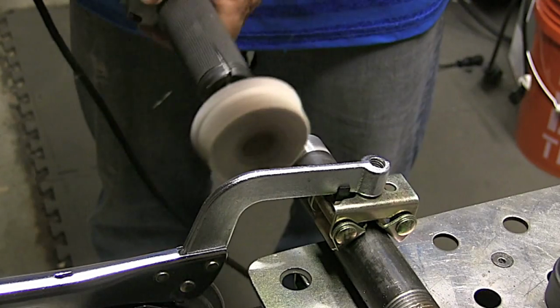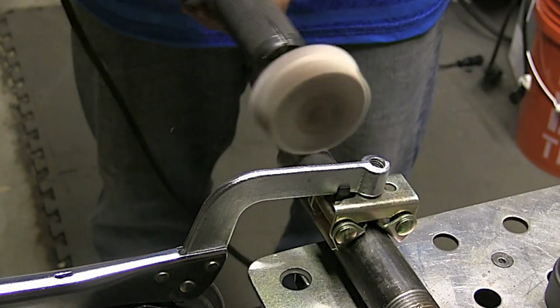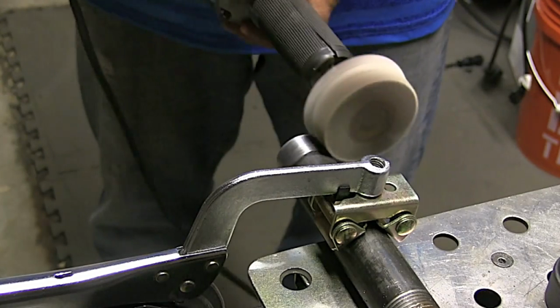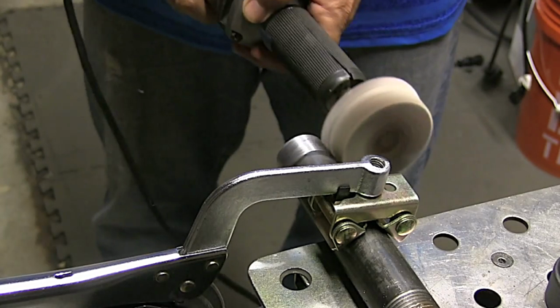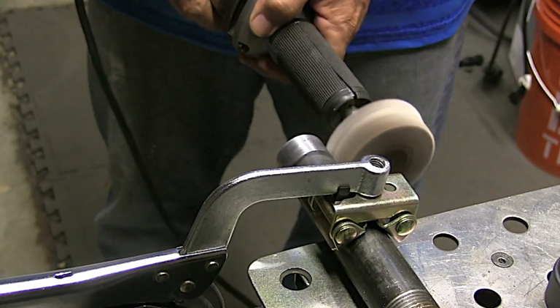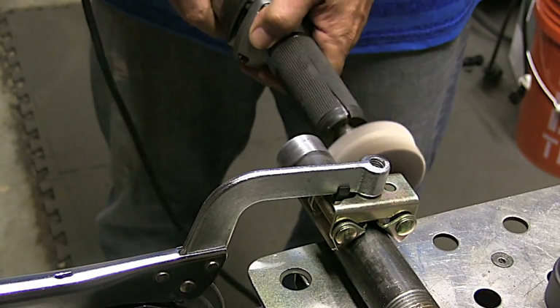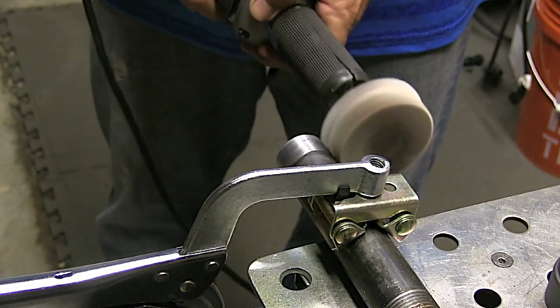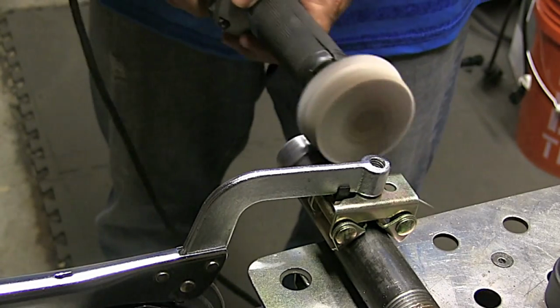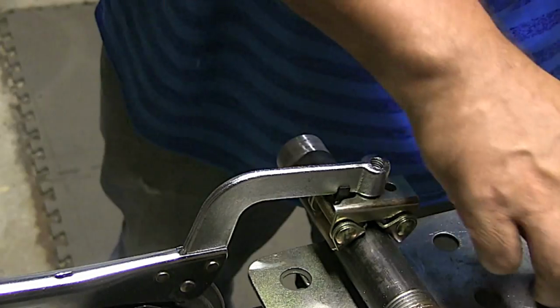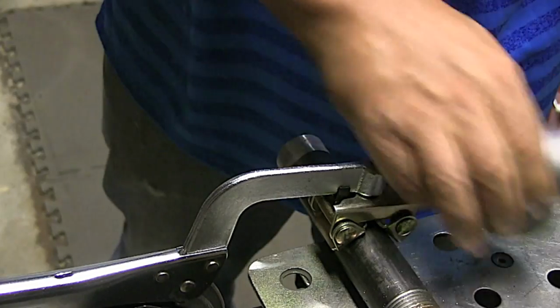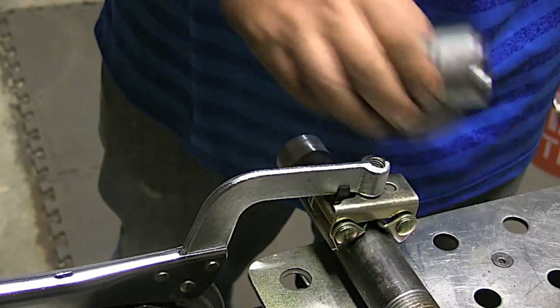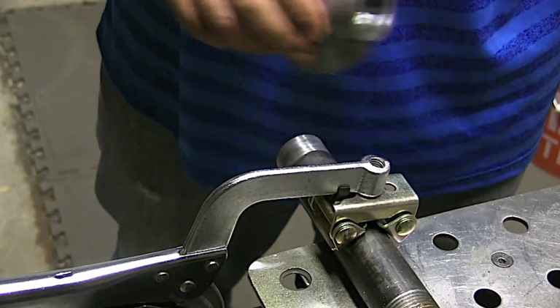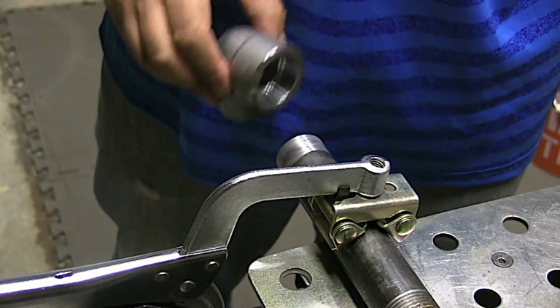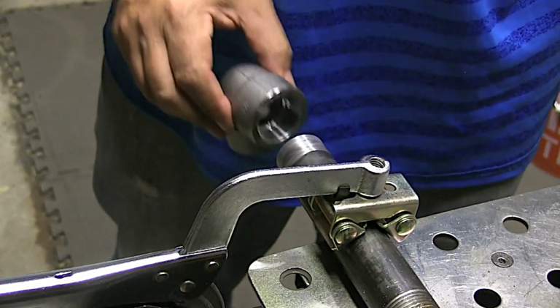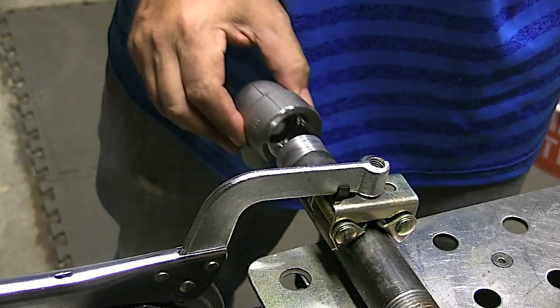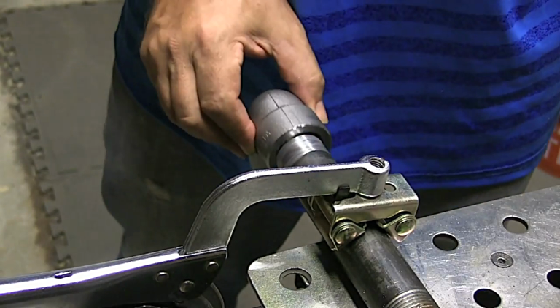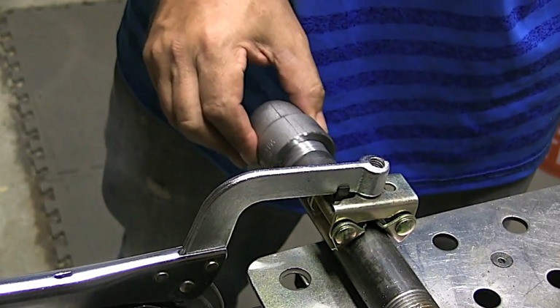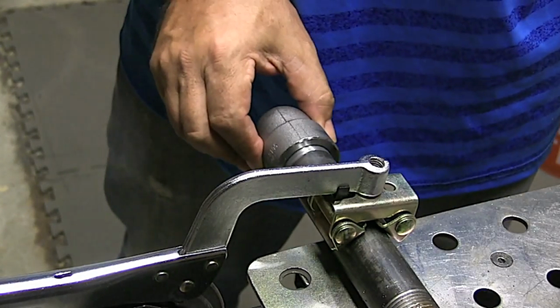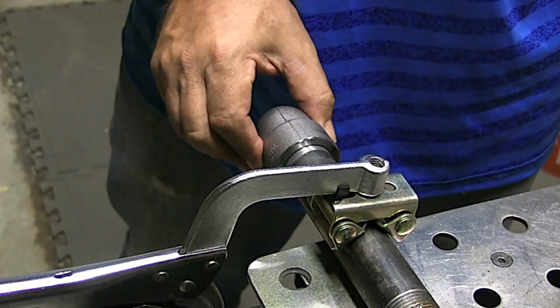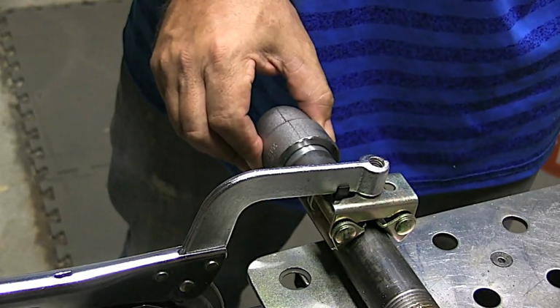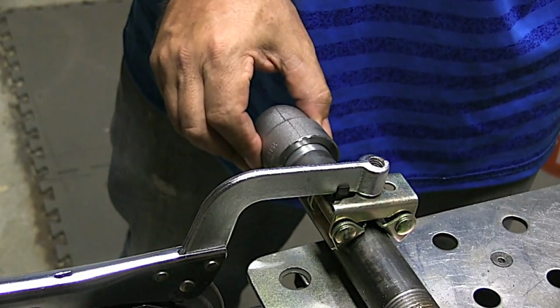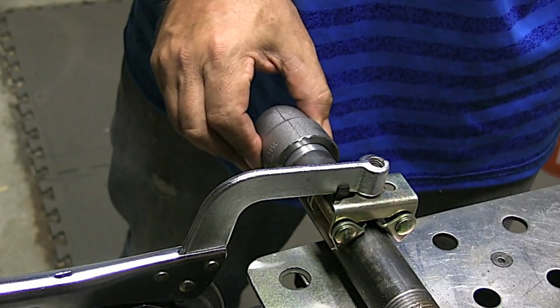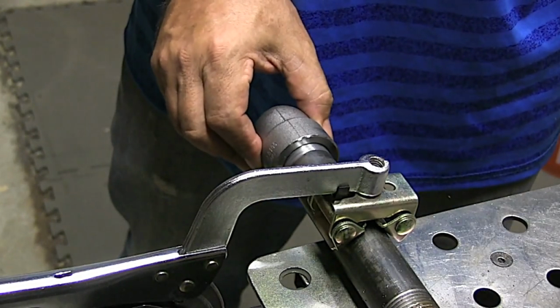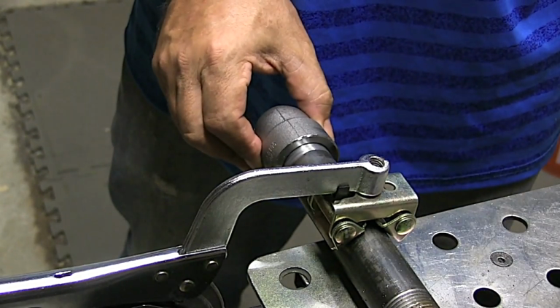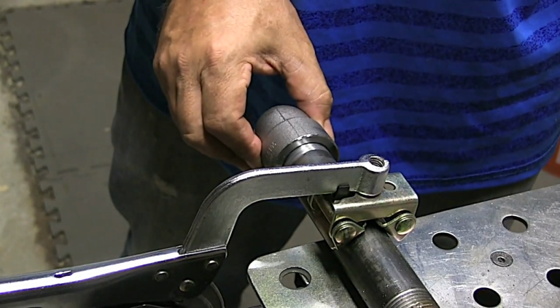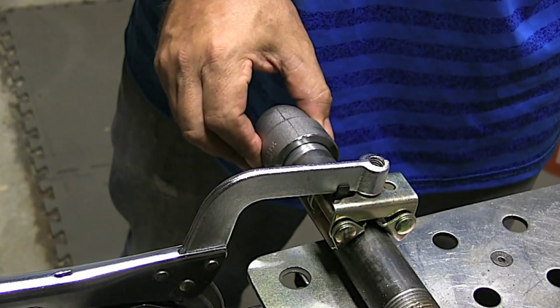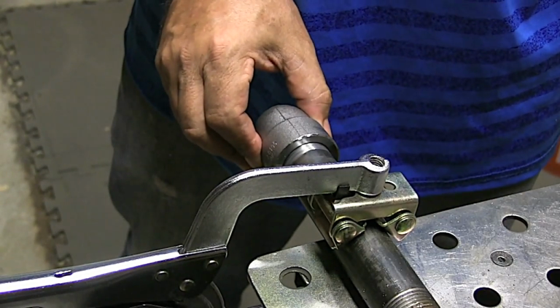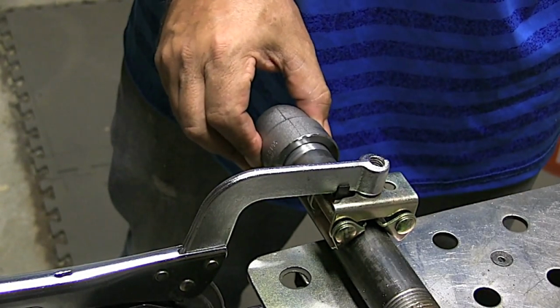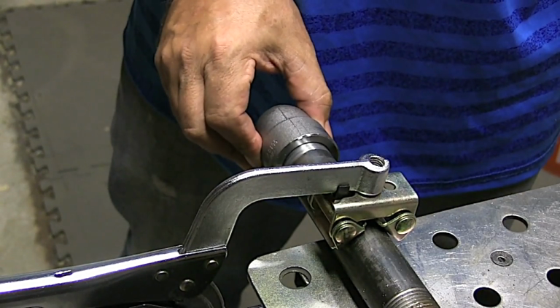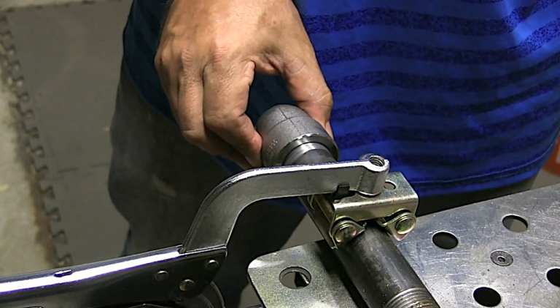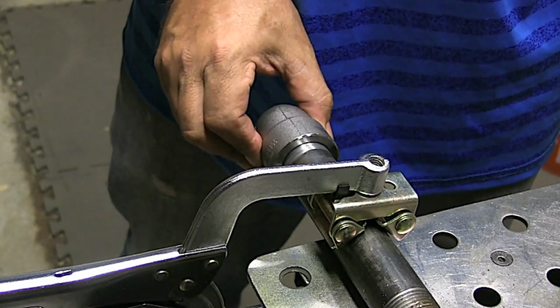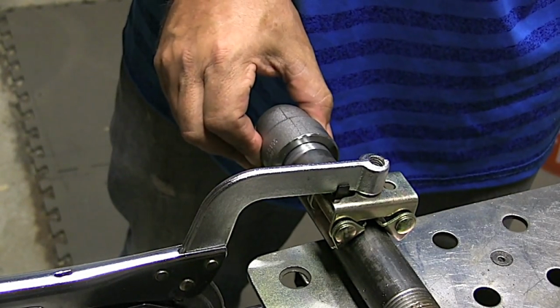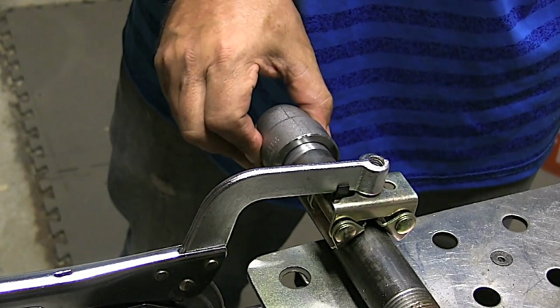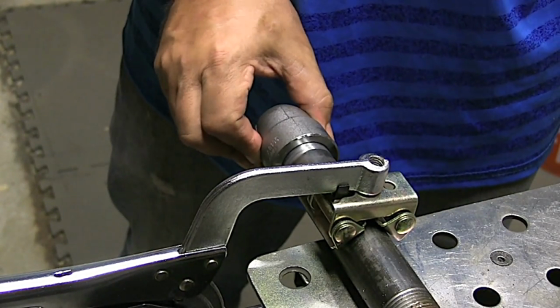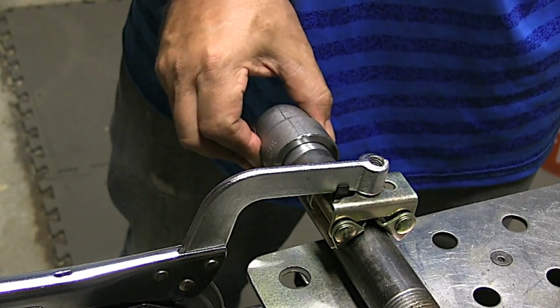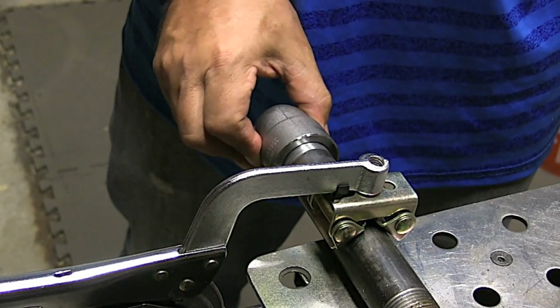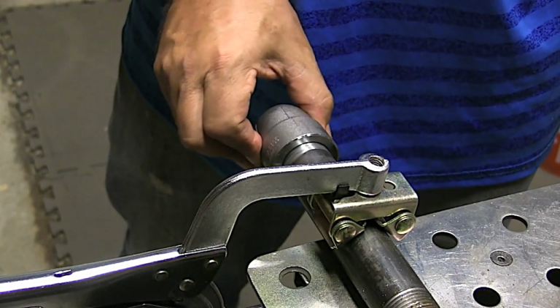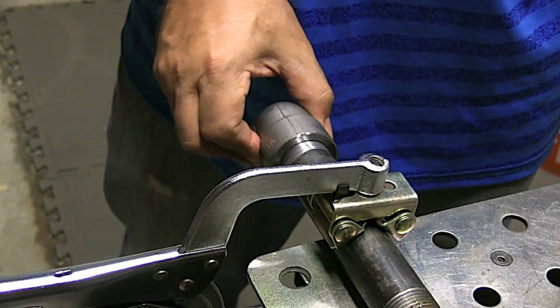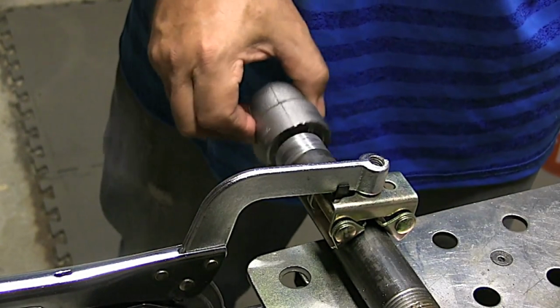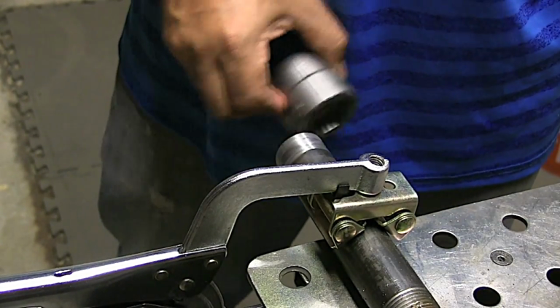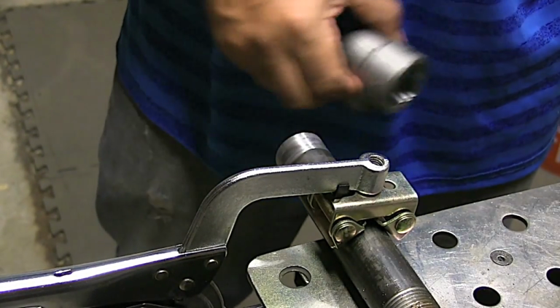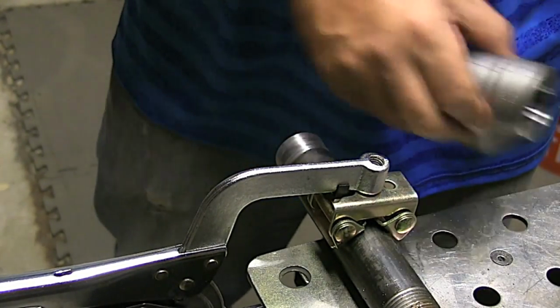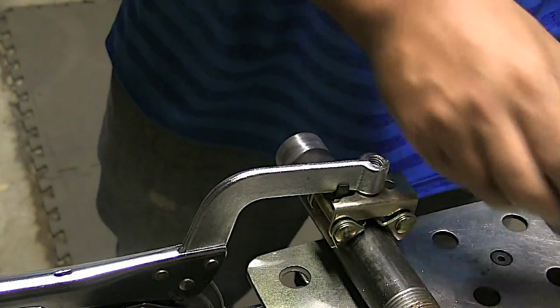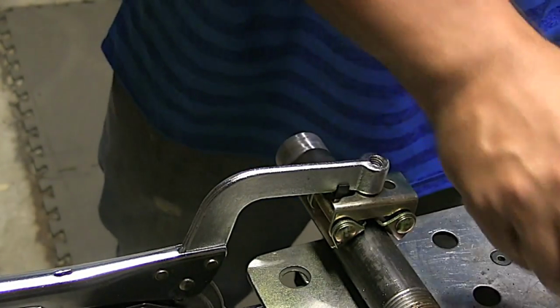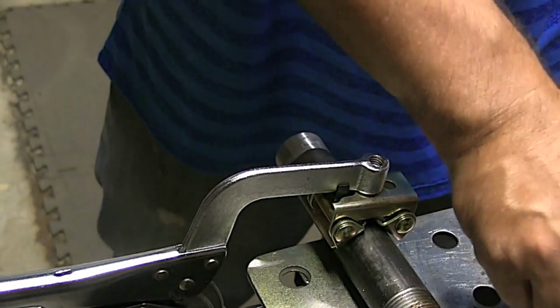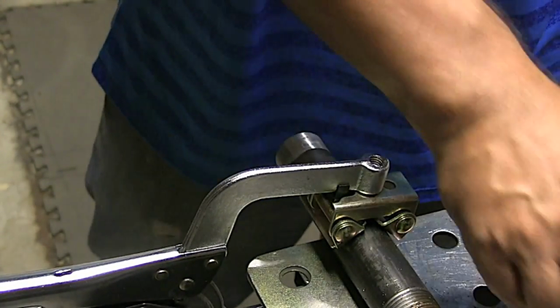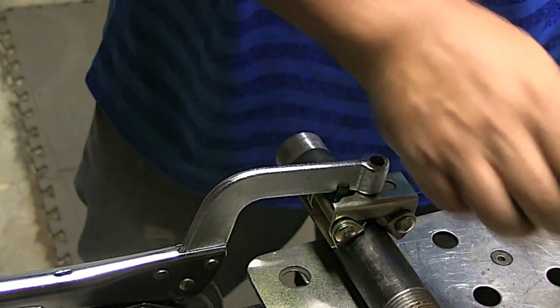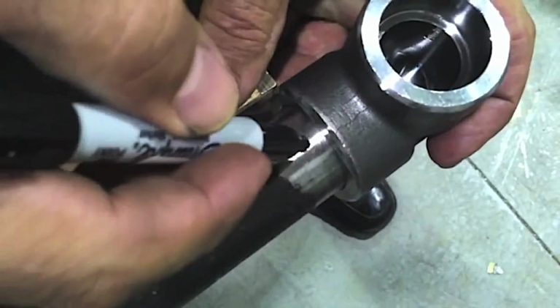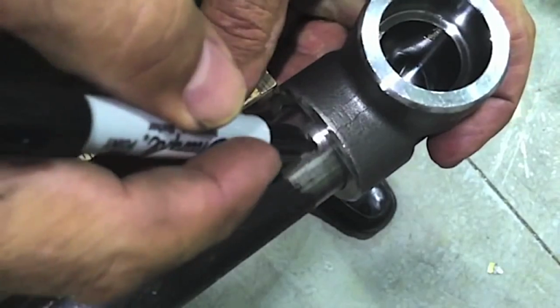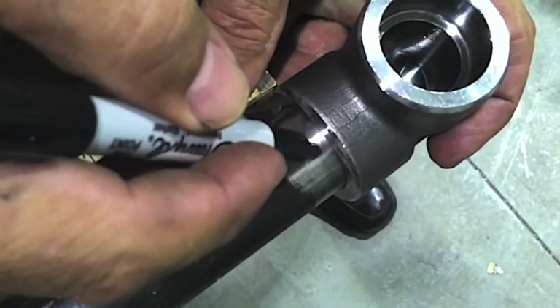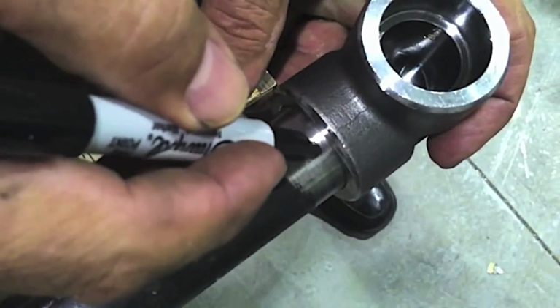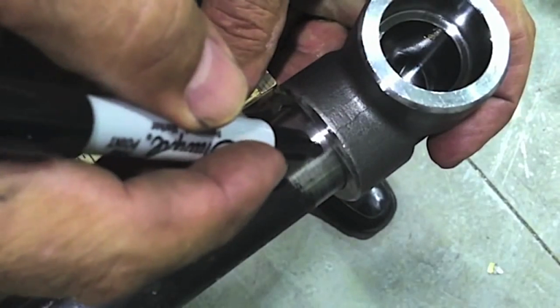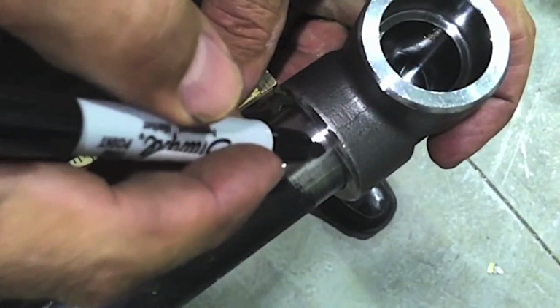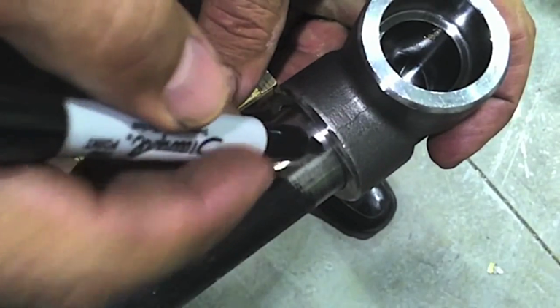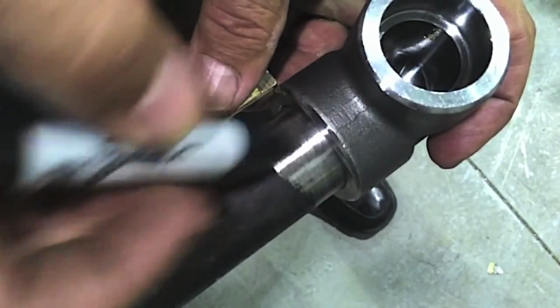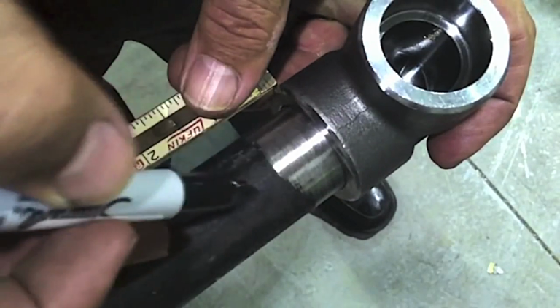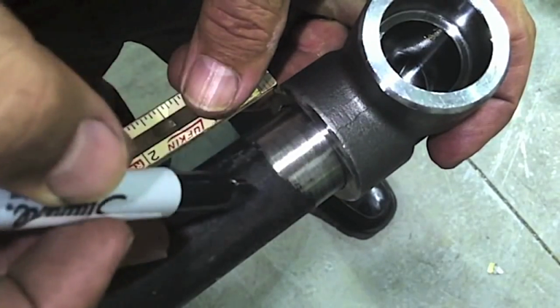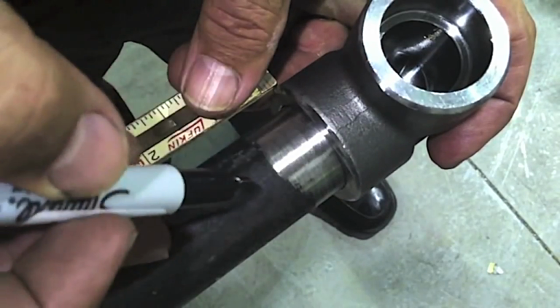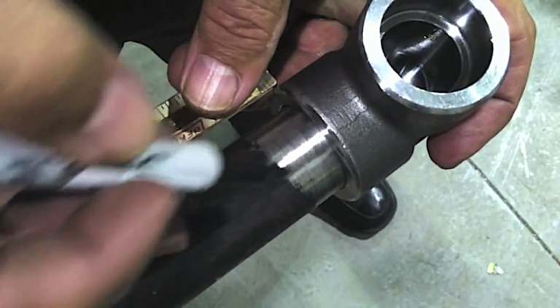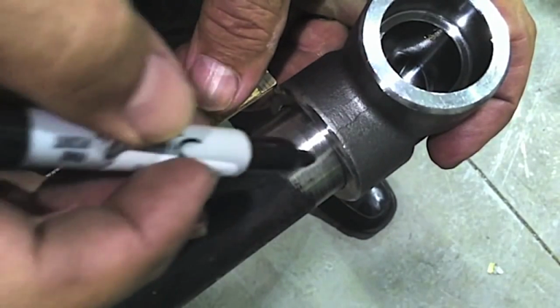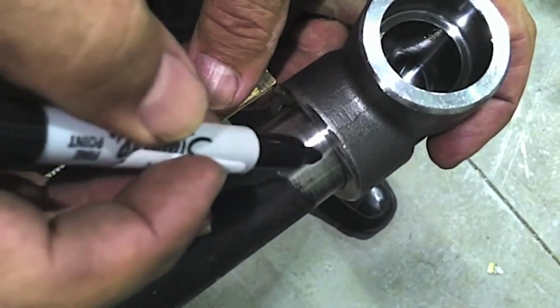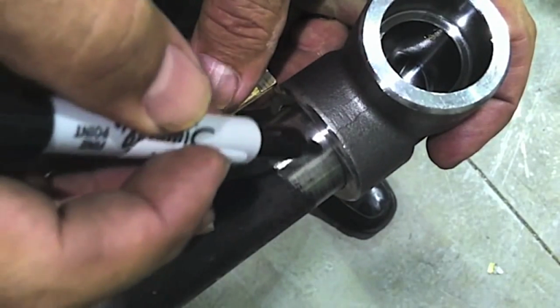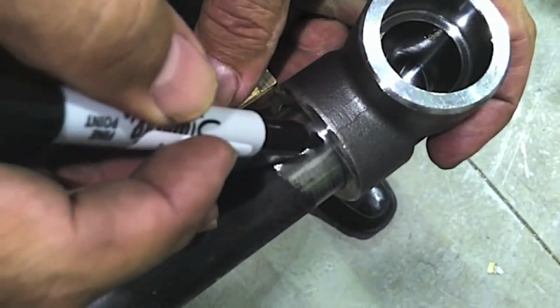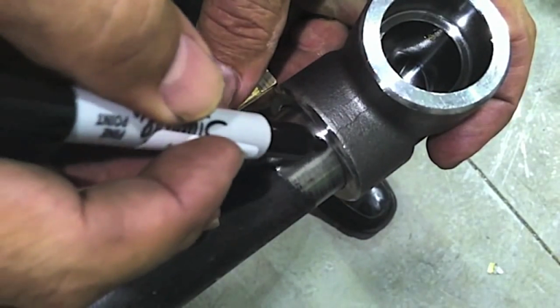One thing you've got to do when TIG welding socket weld fittings is clean the mill scale and clean the coating off the pipe down to clean bright metal.